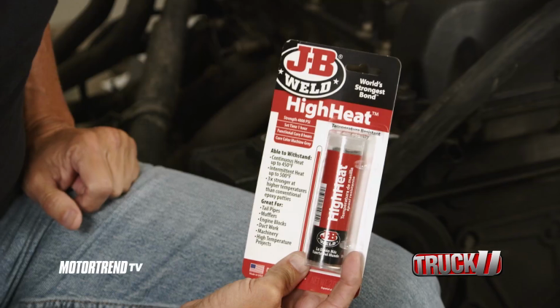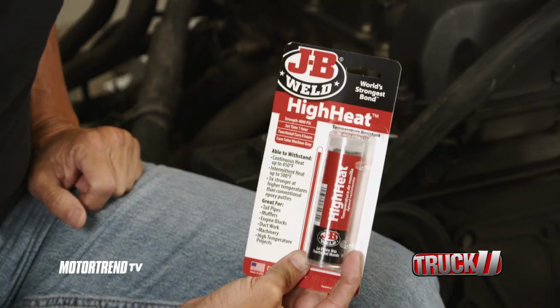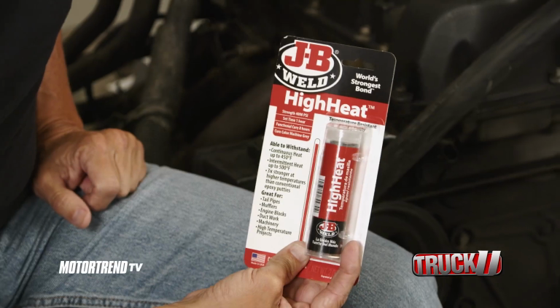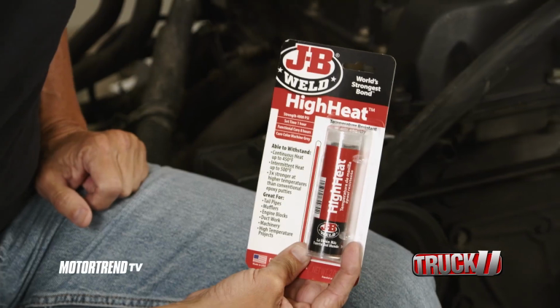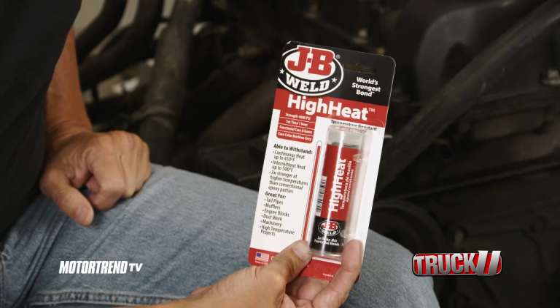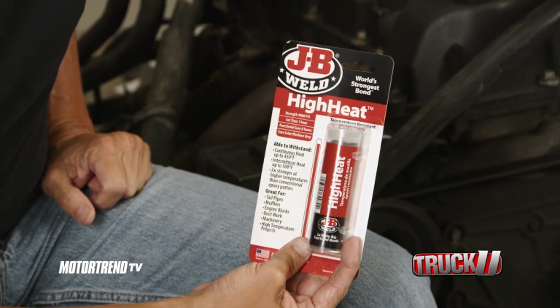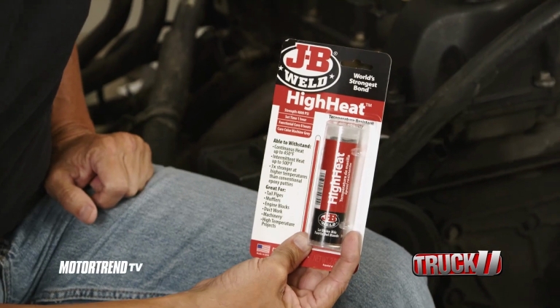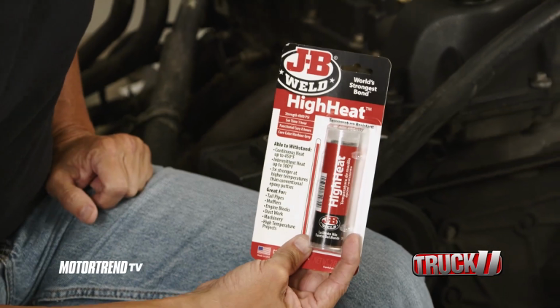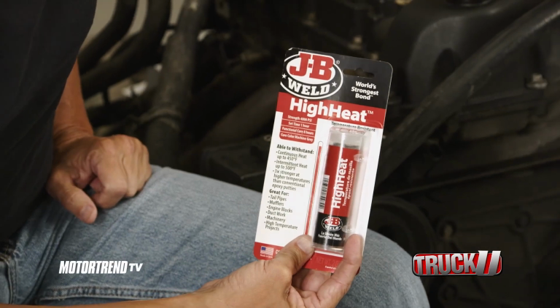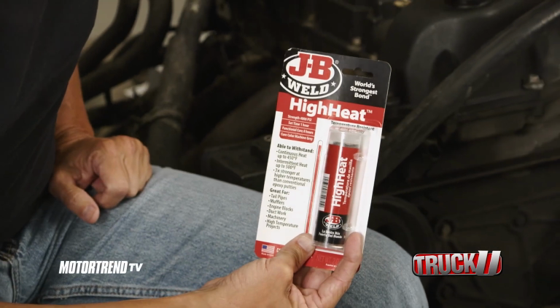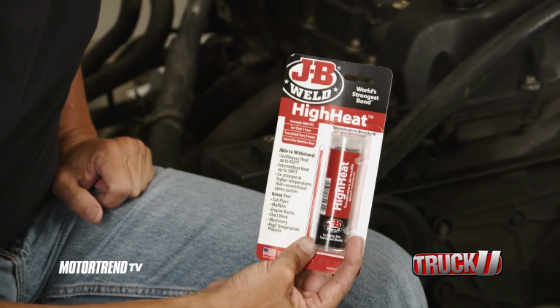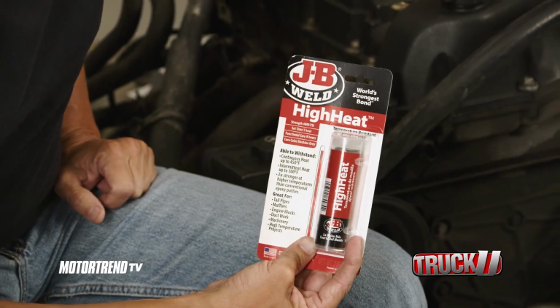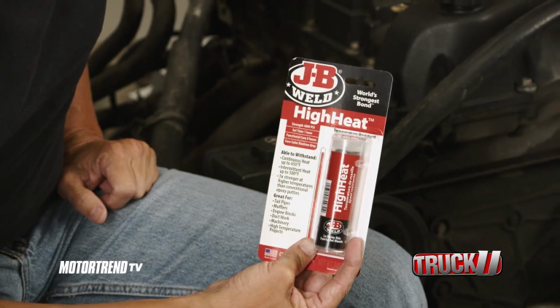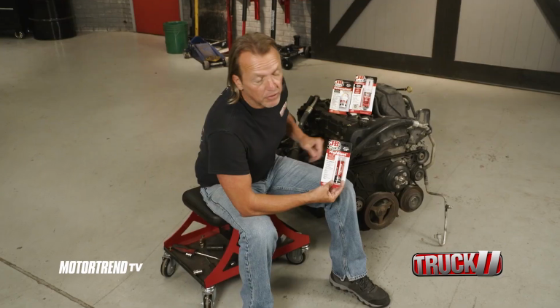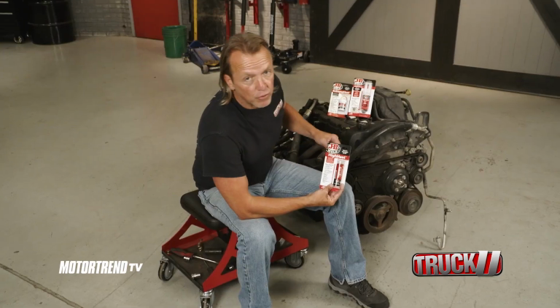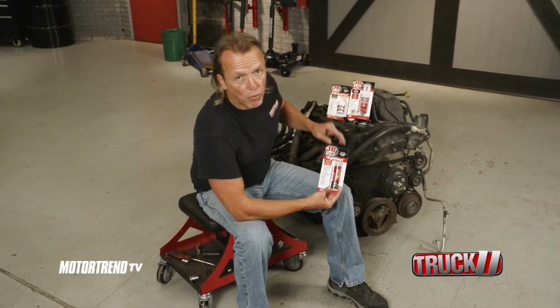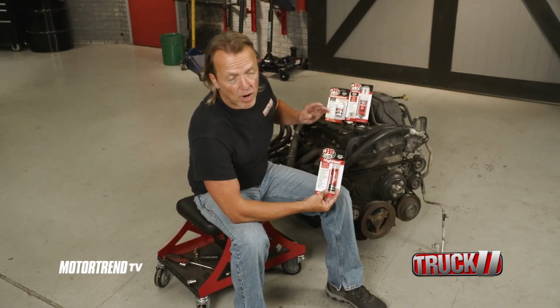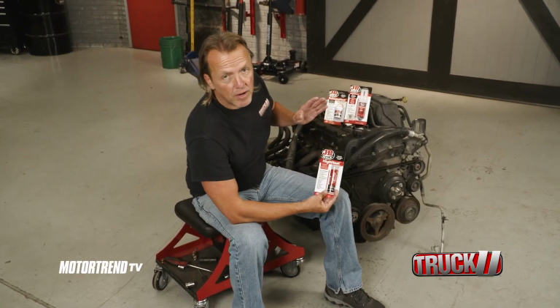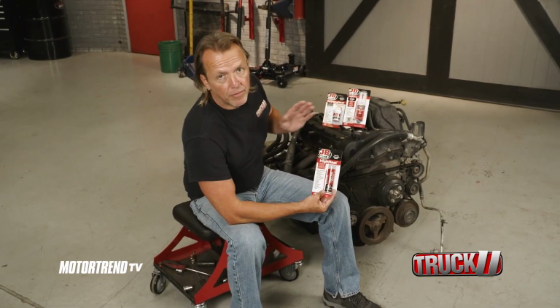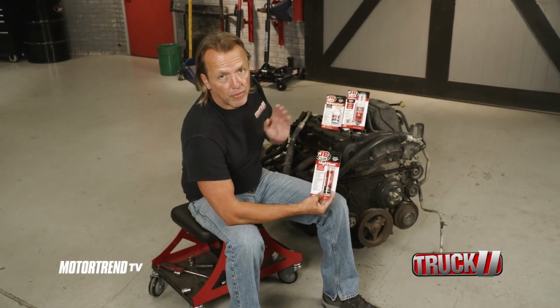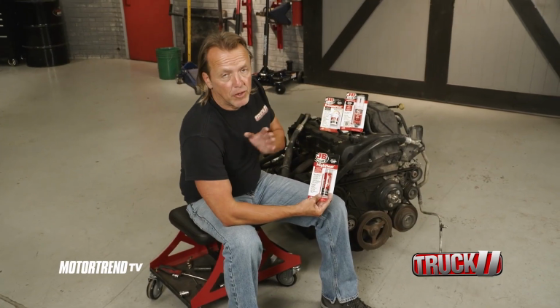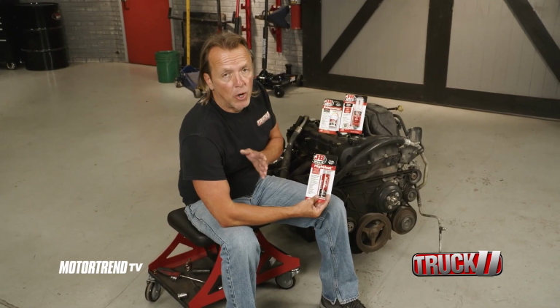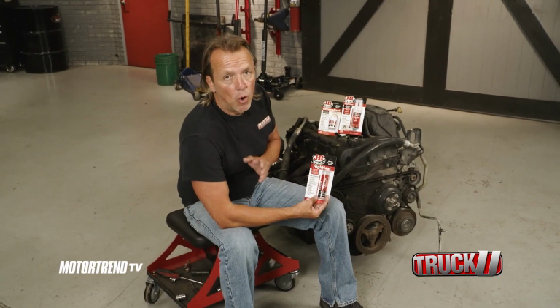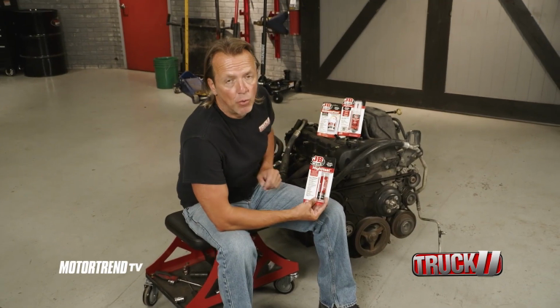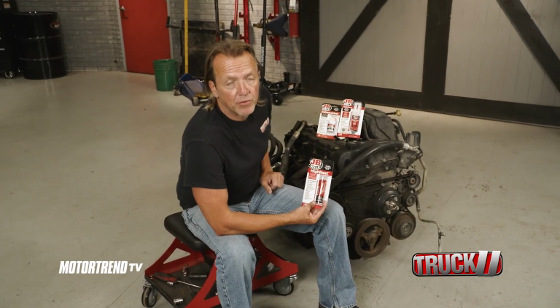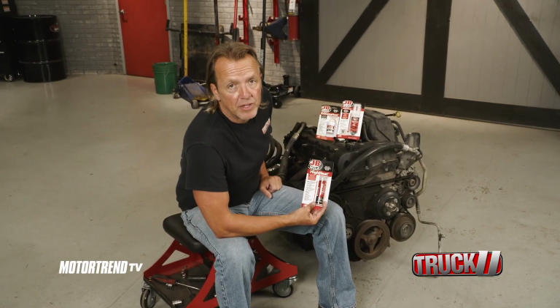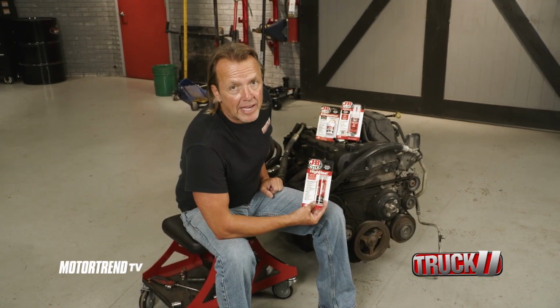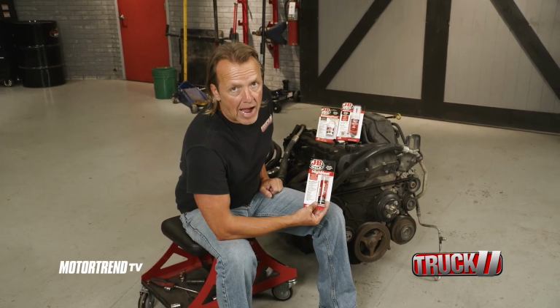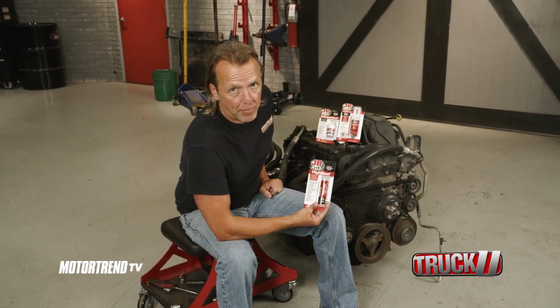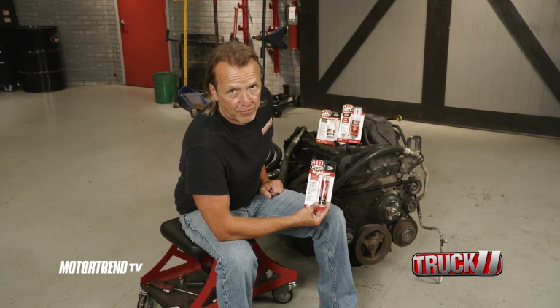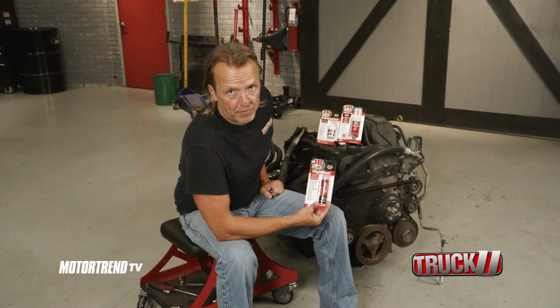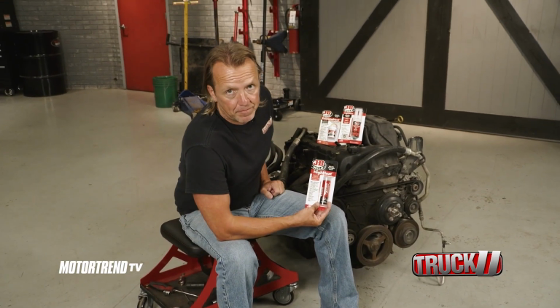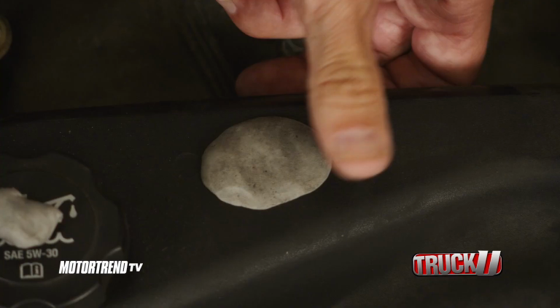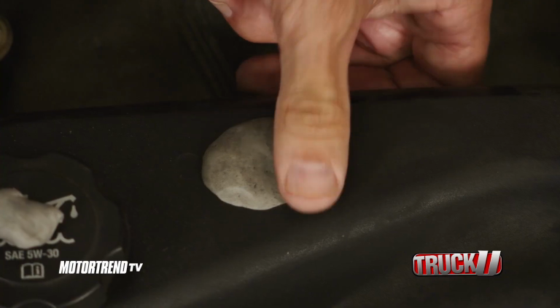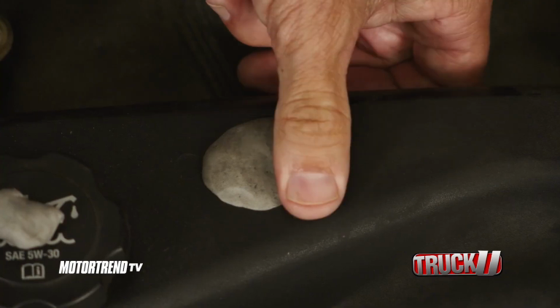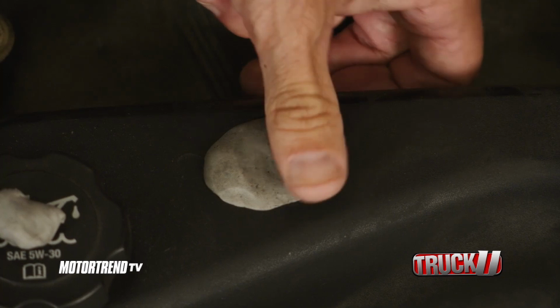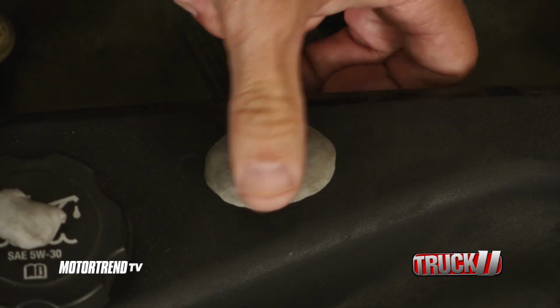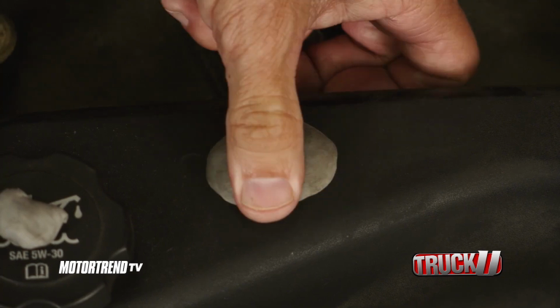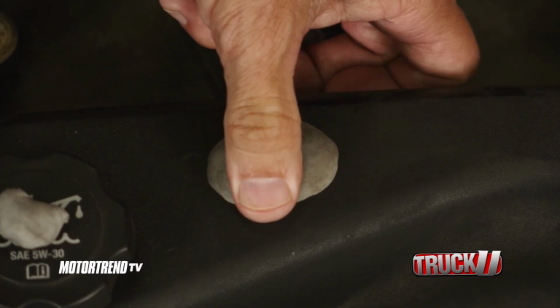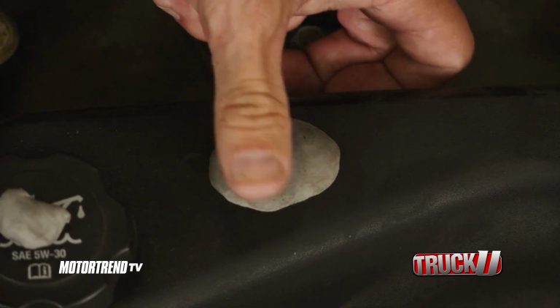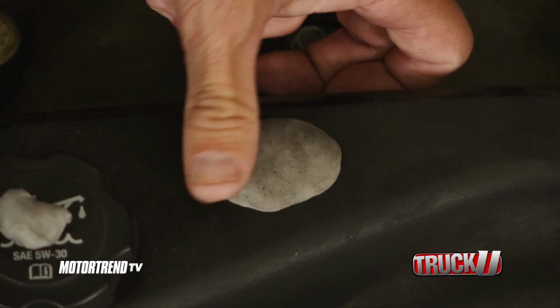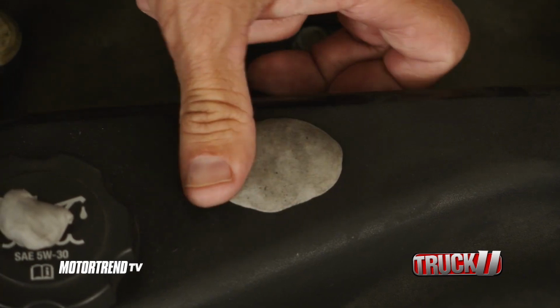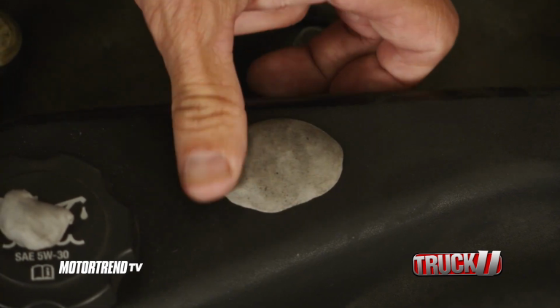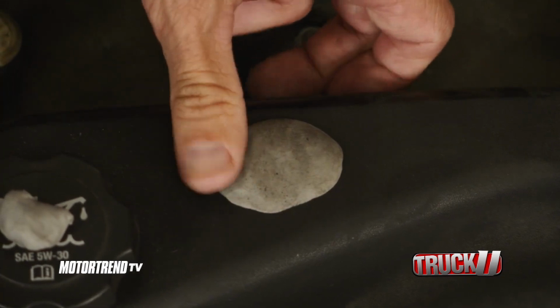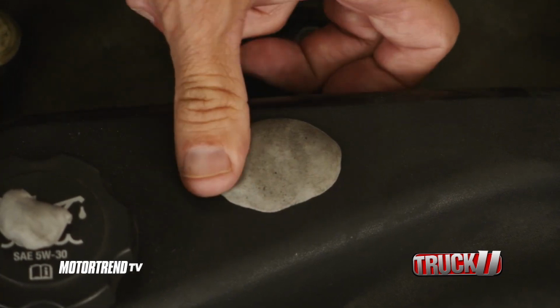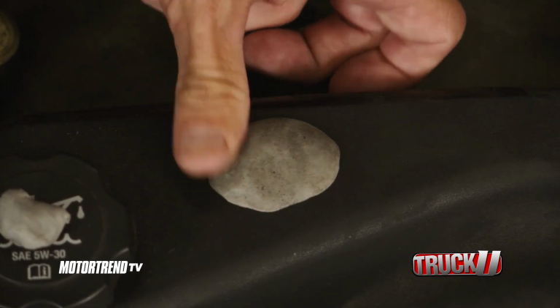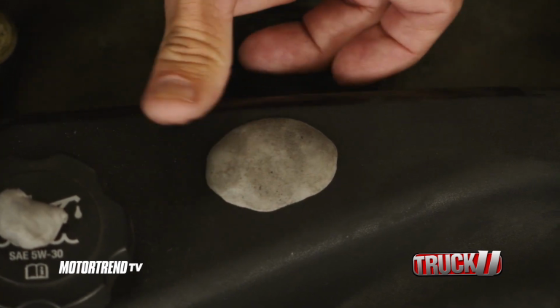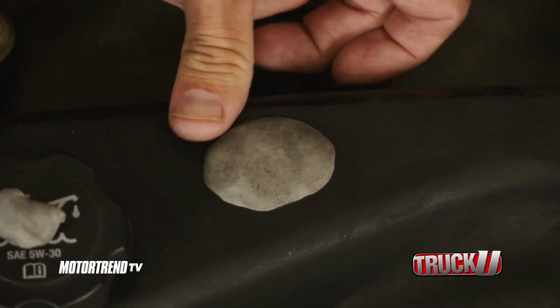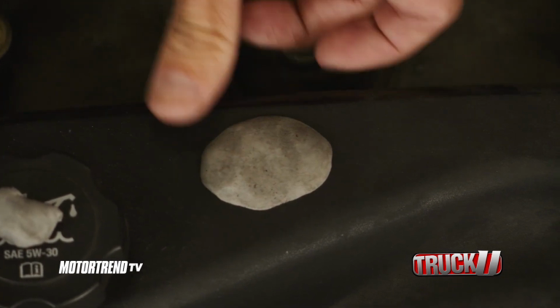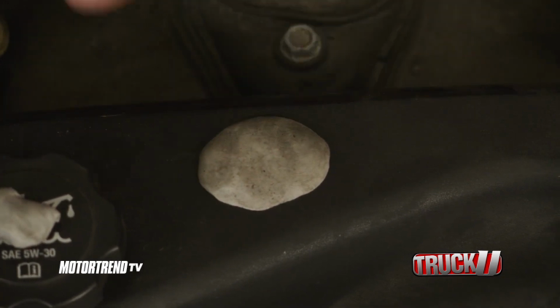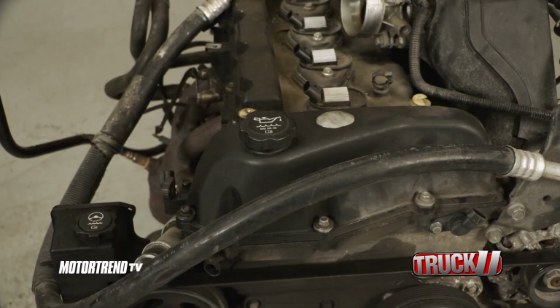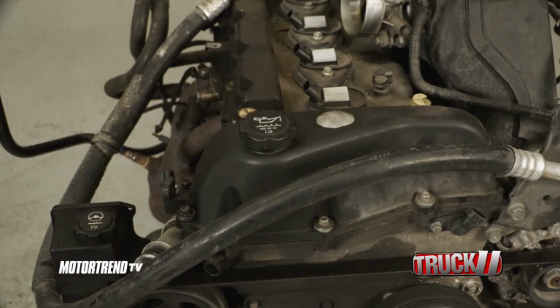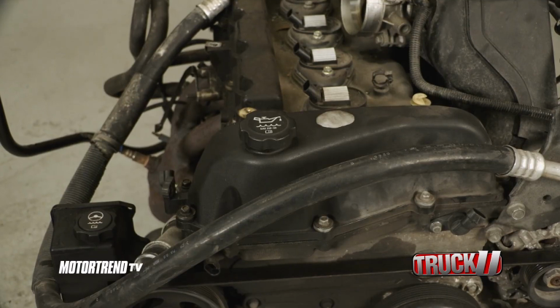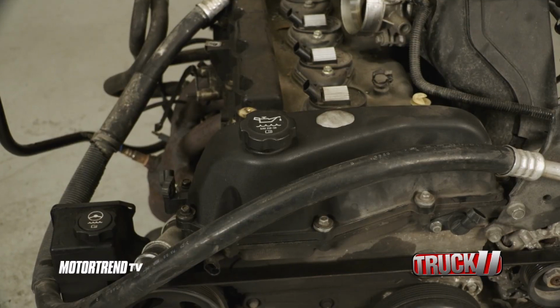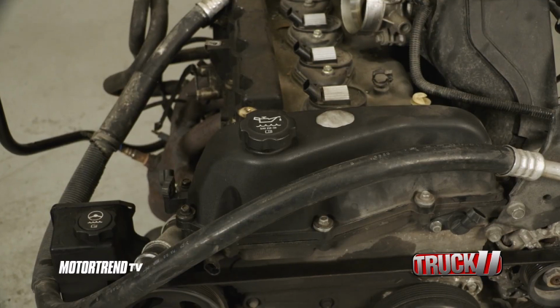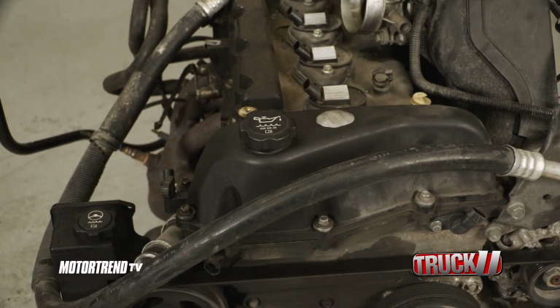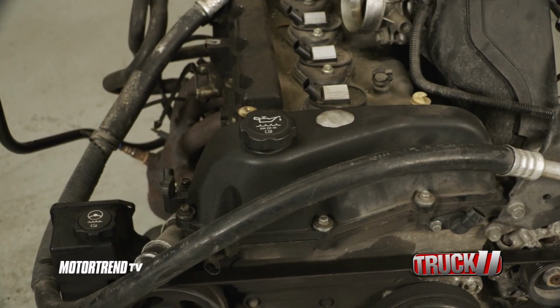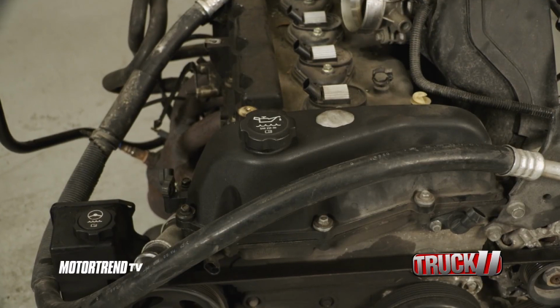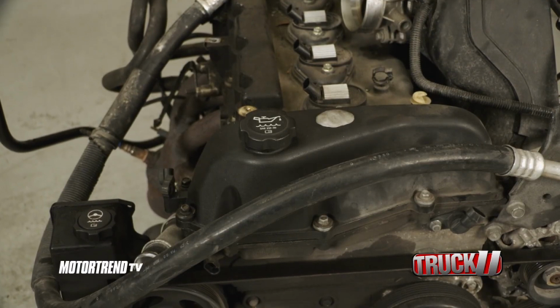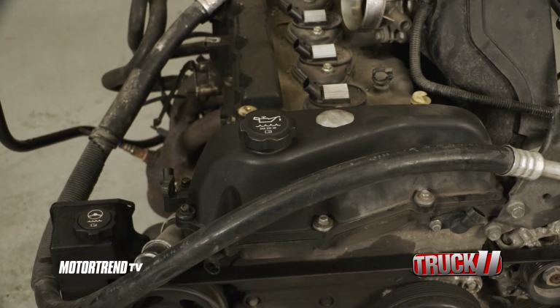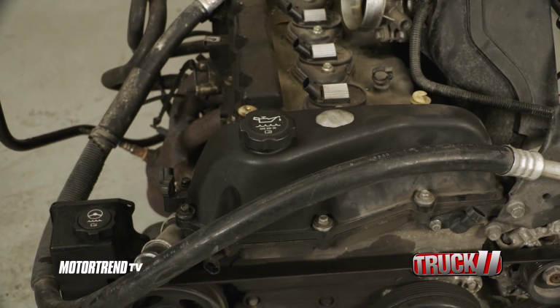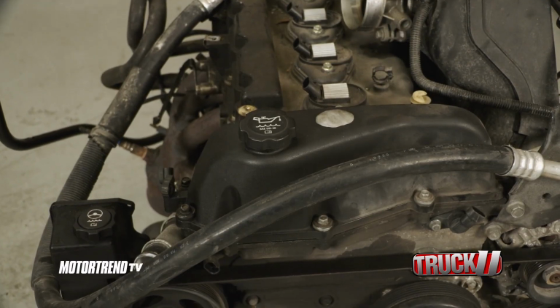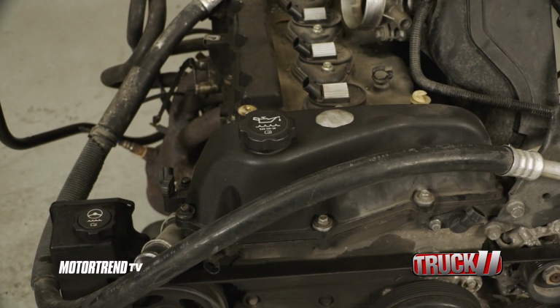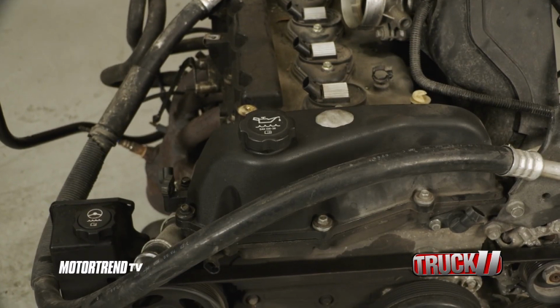This high heat putty stick is great for filling holes and gaps. The putty forms a strong bond and it can handle the under hood heat.